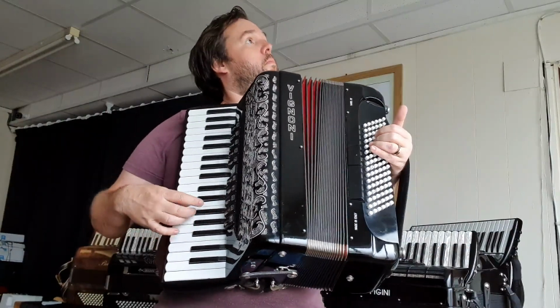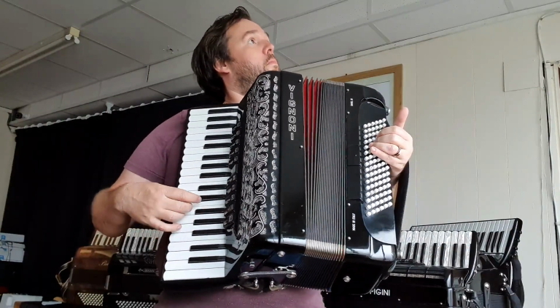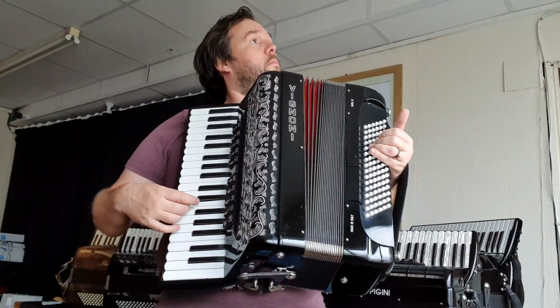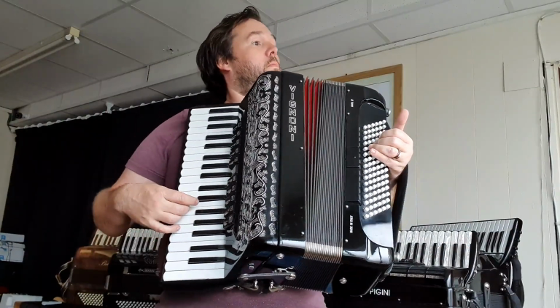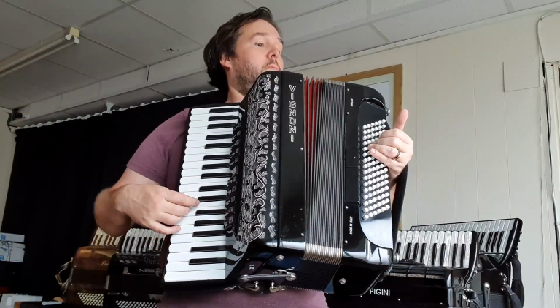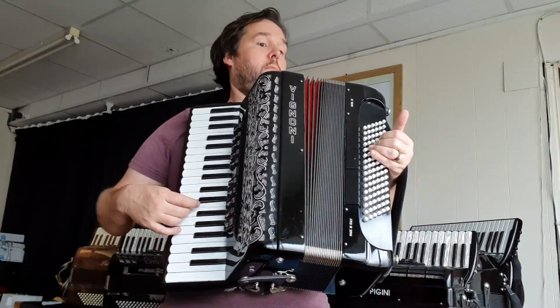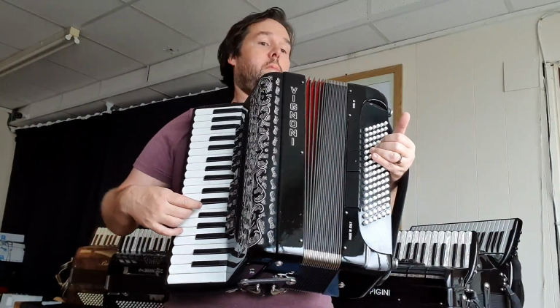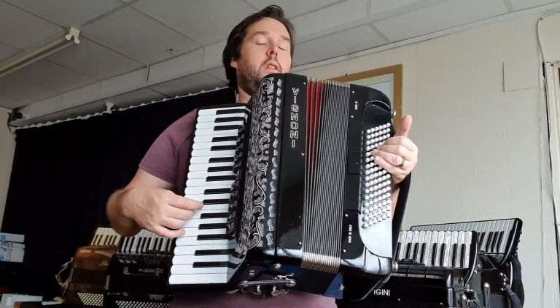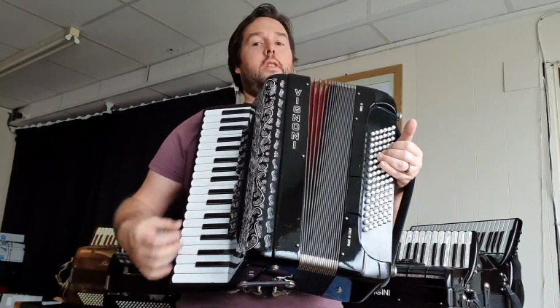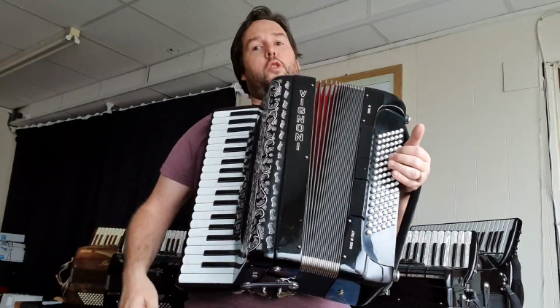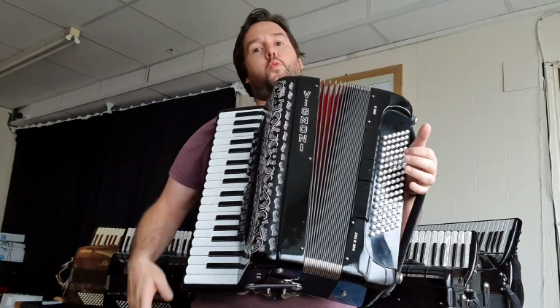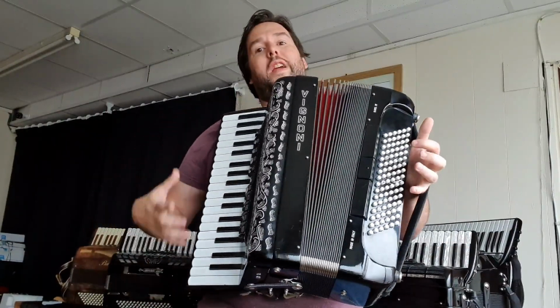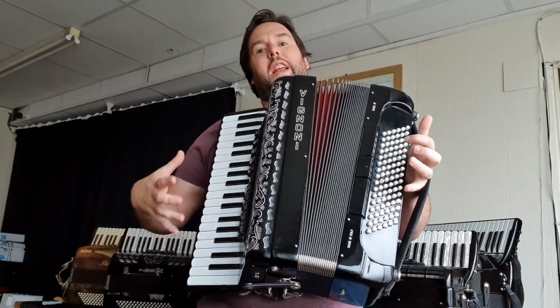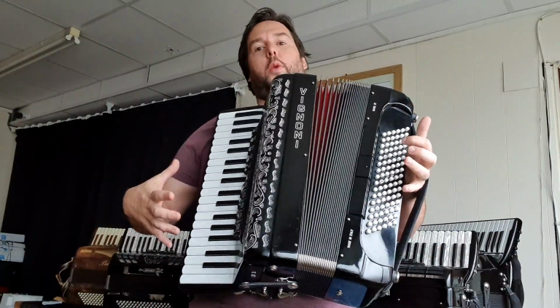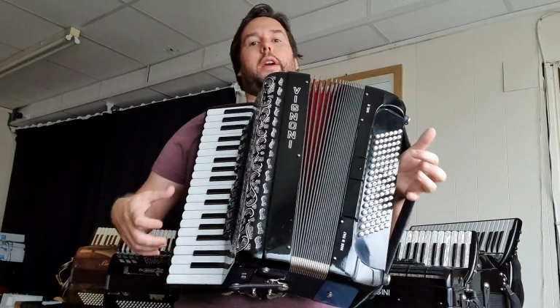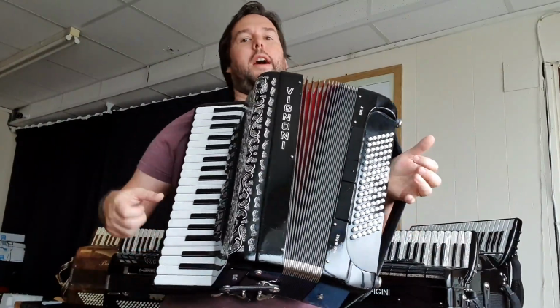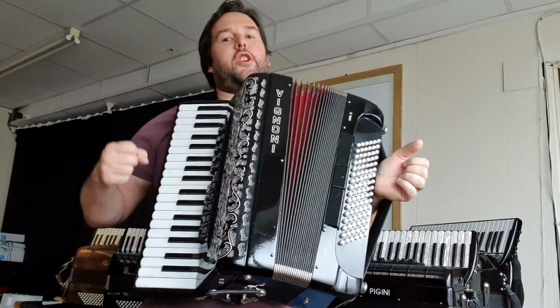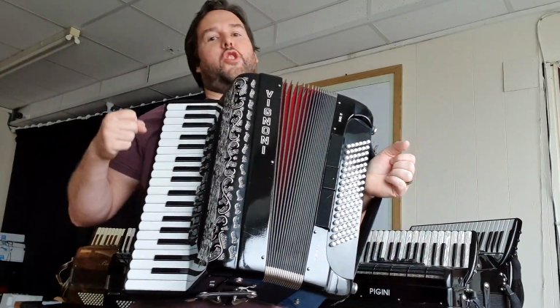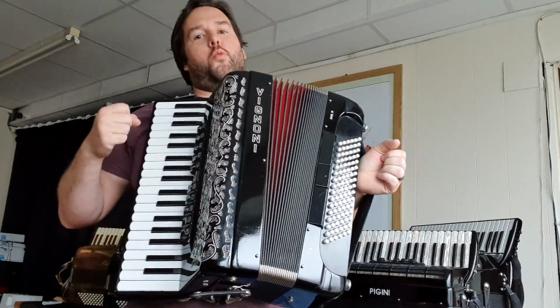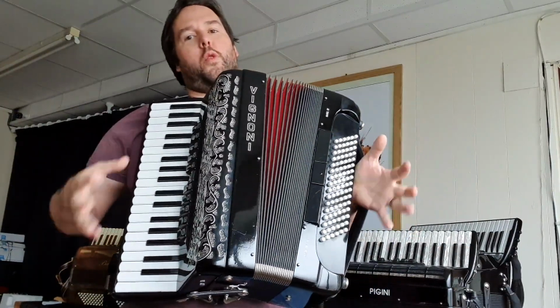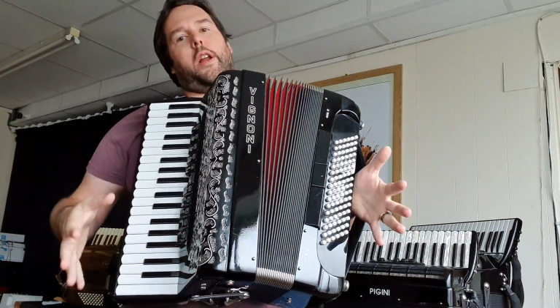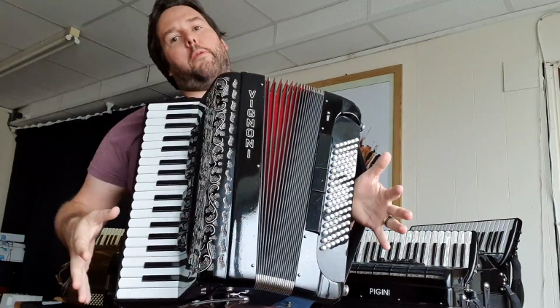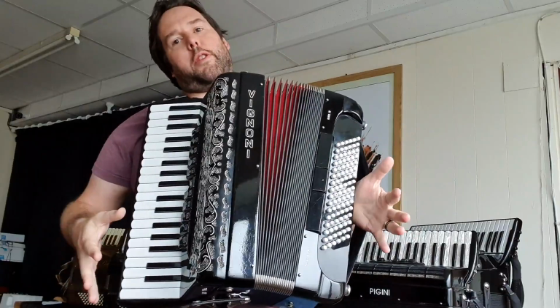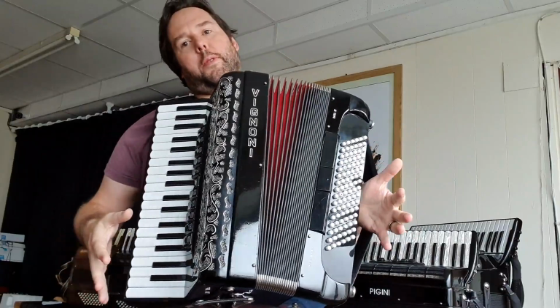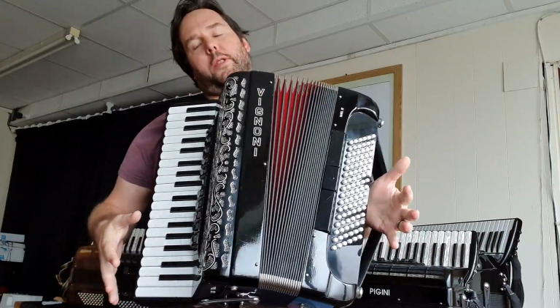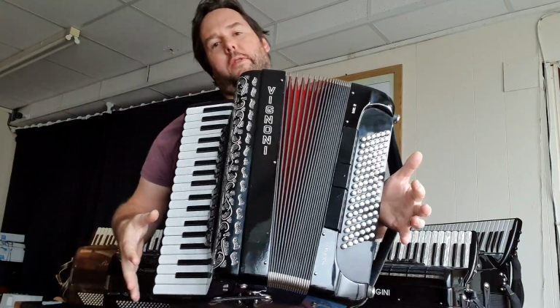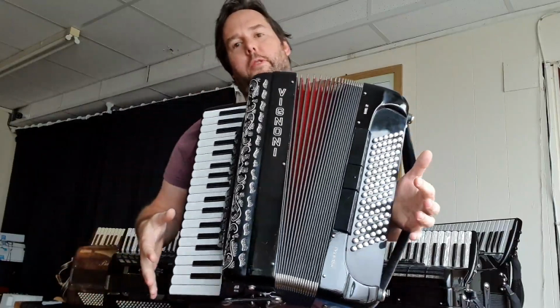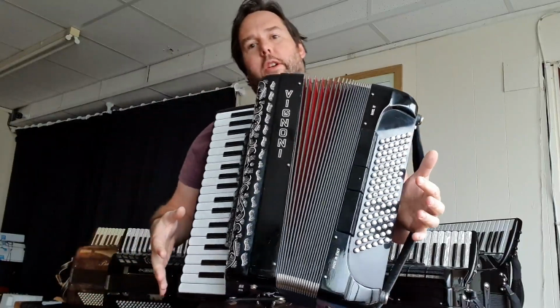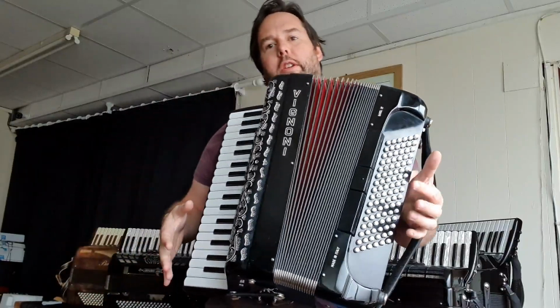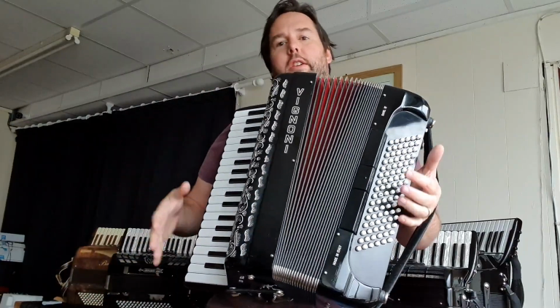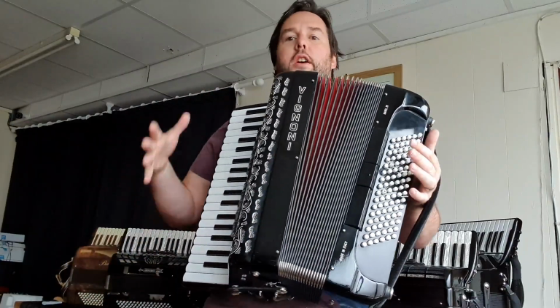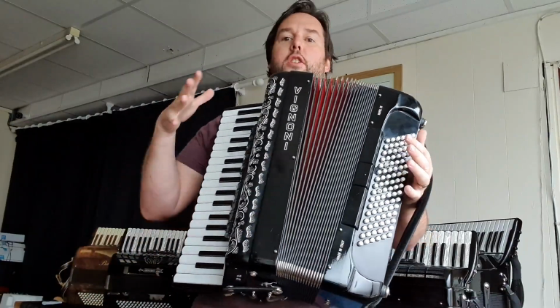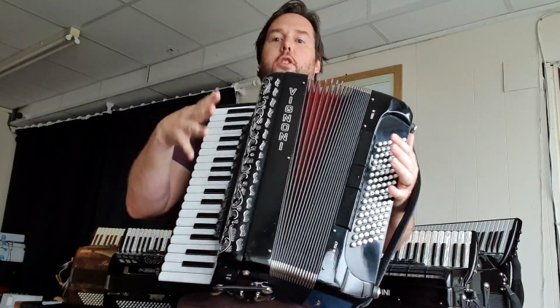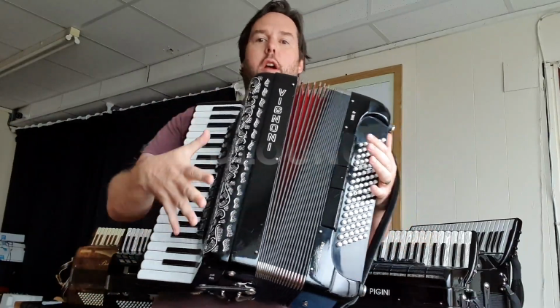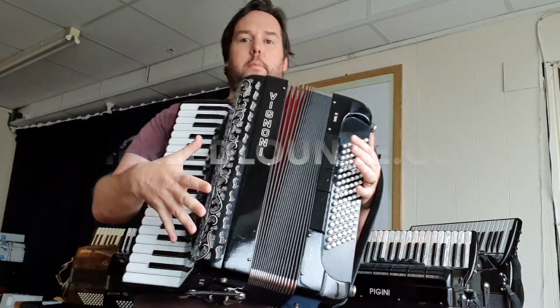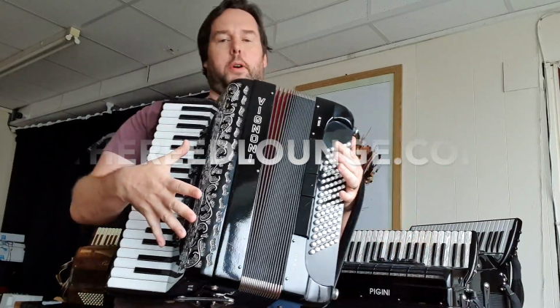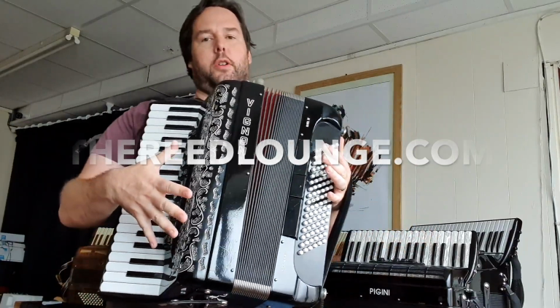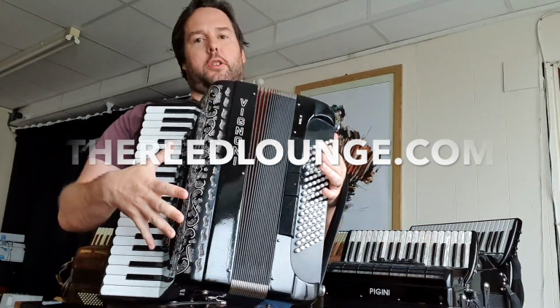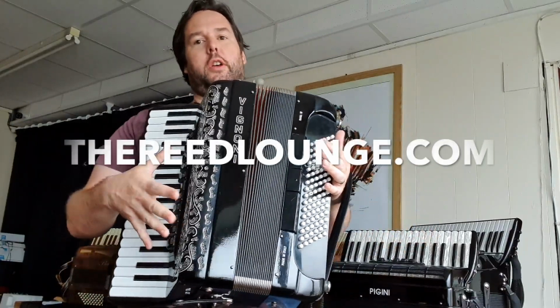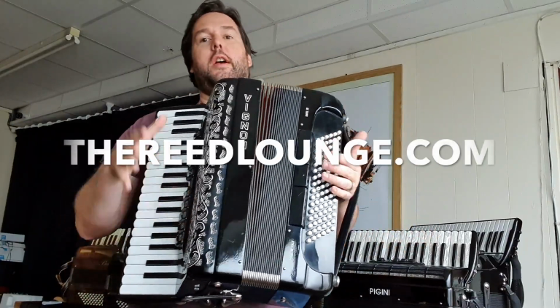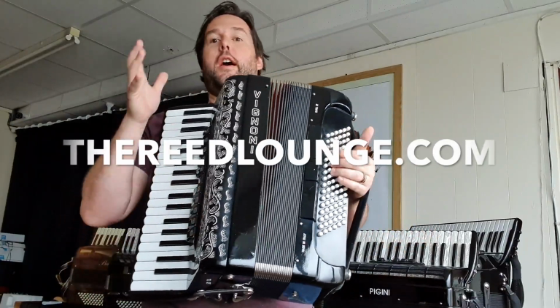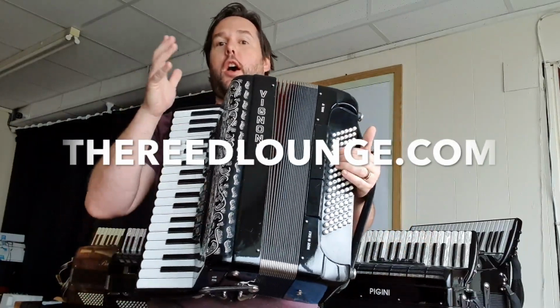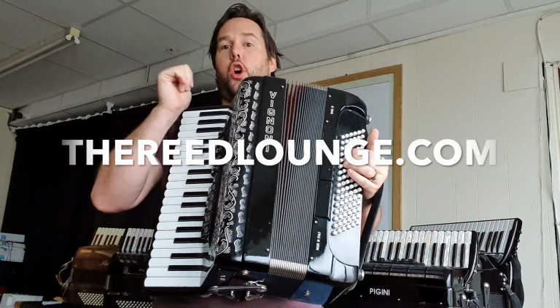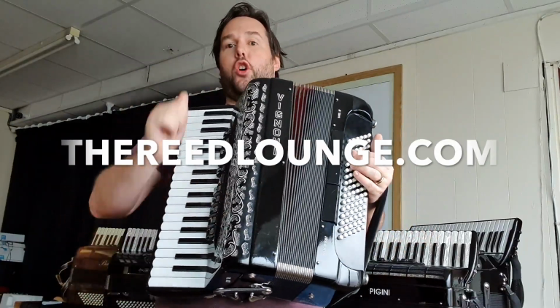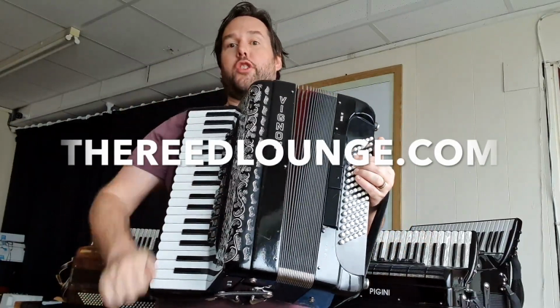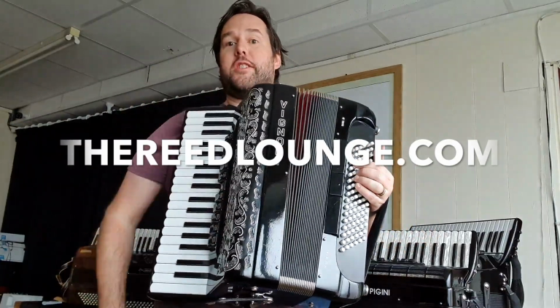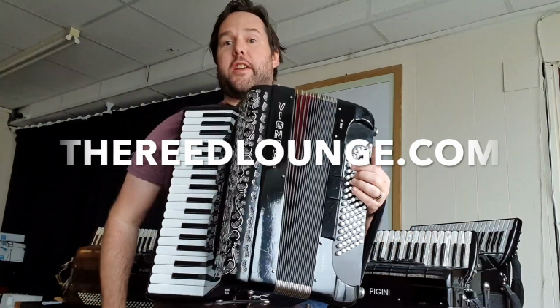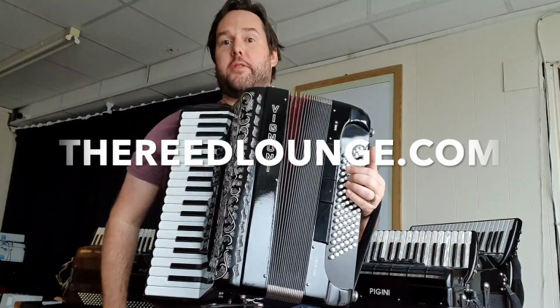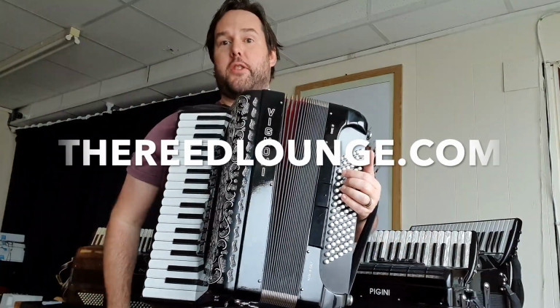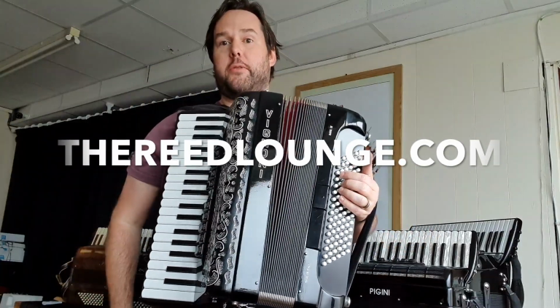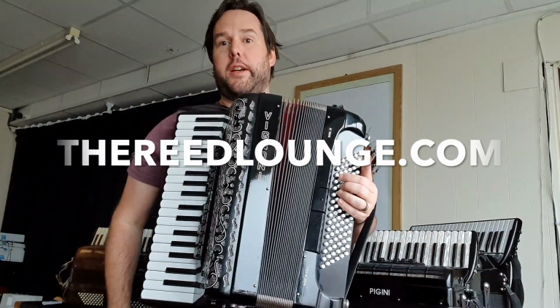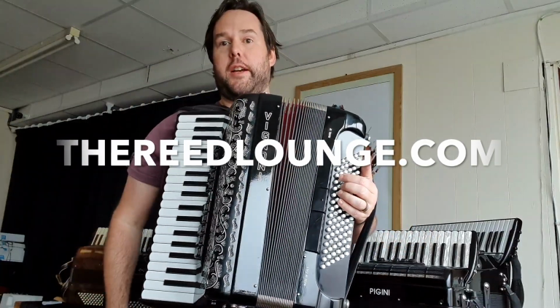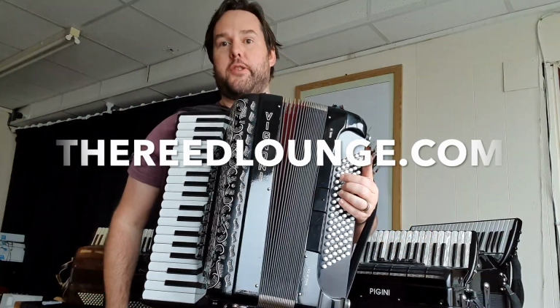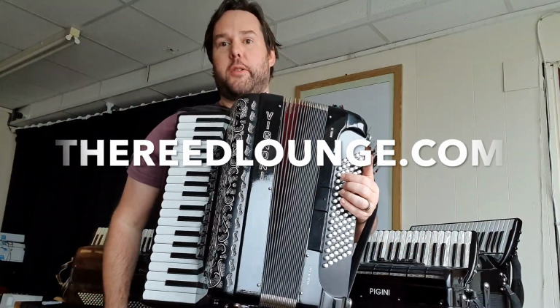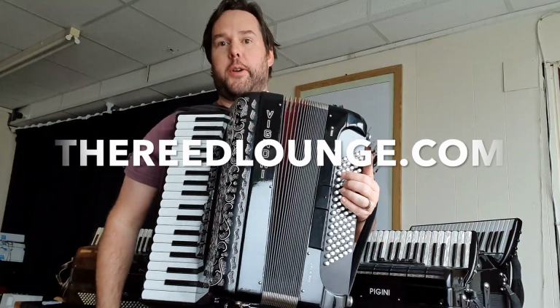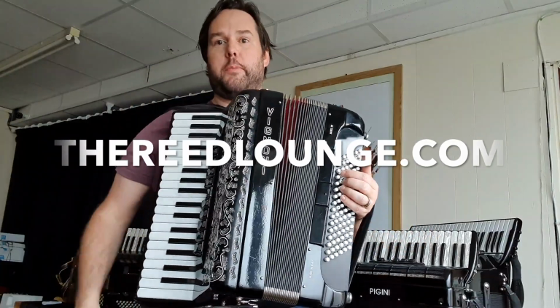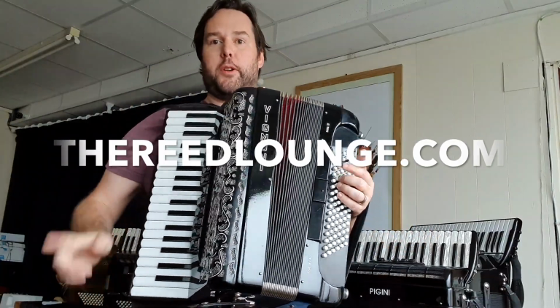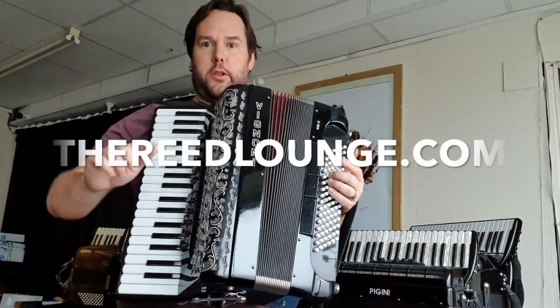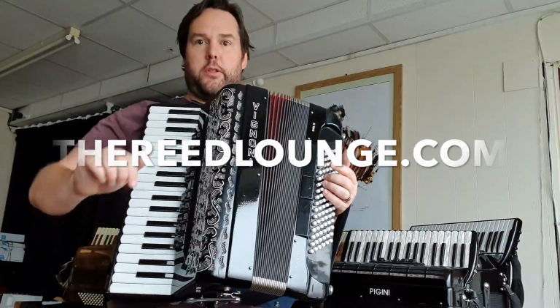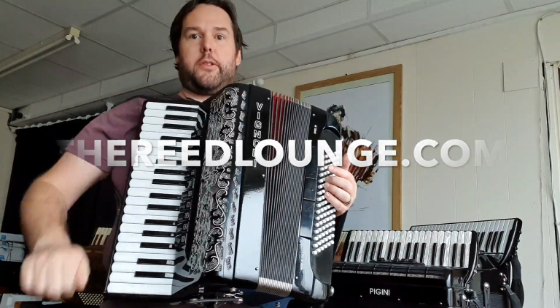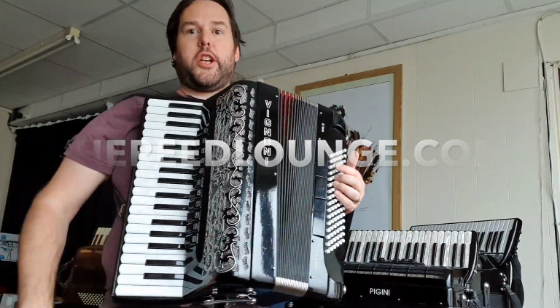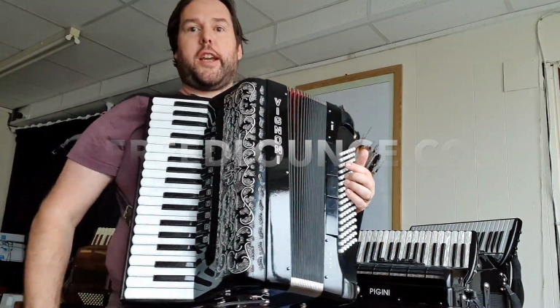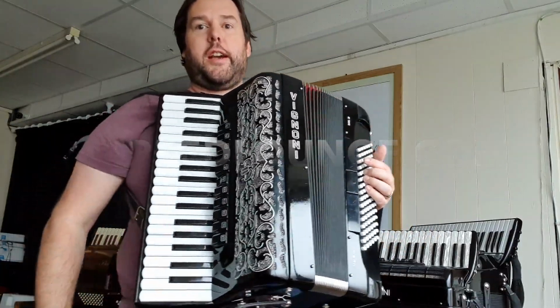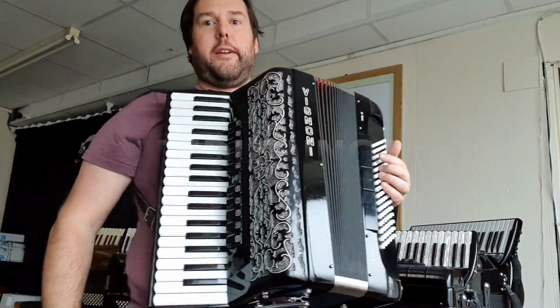A really quick action, really responsive reeds — great box on discount at the Reed Lounge at the moment, check it out.